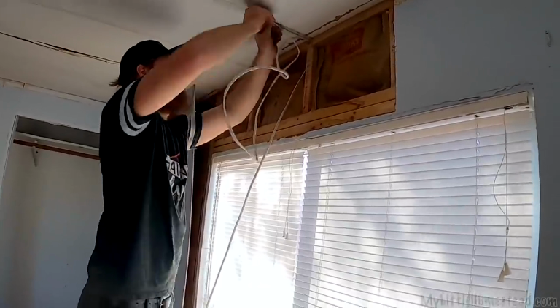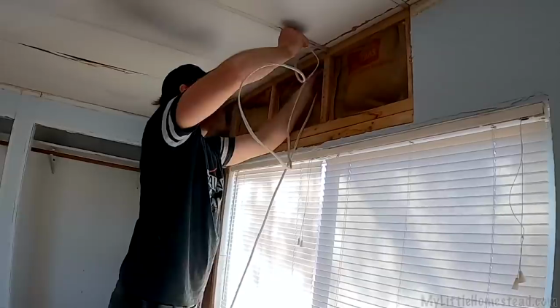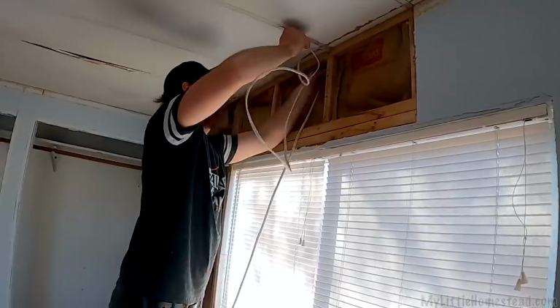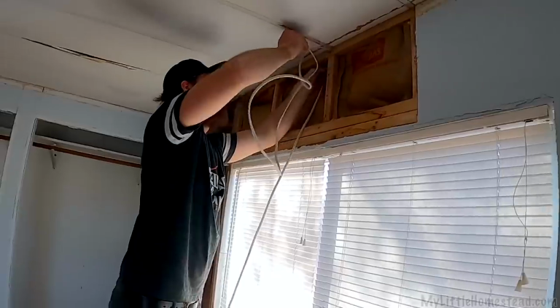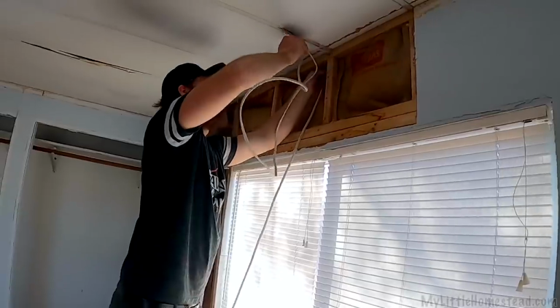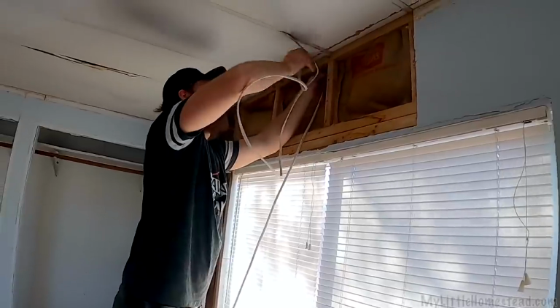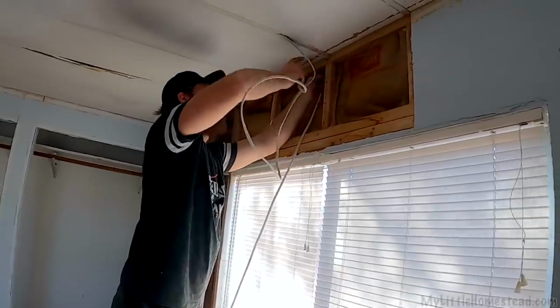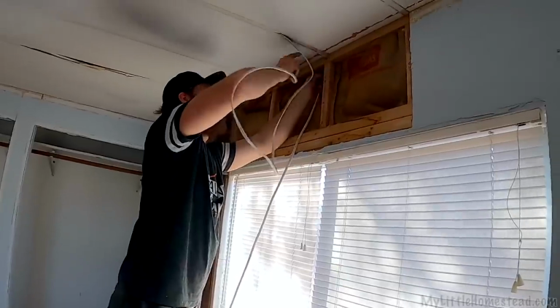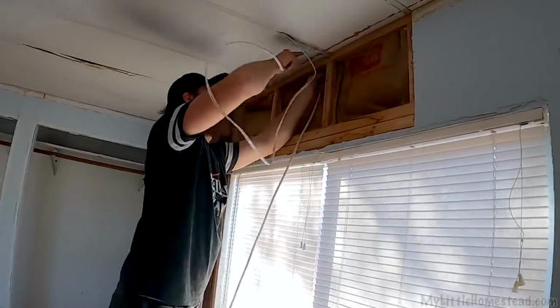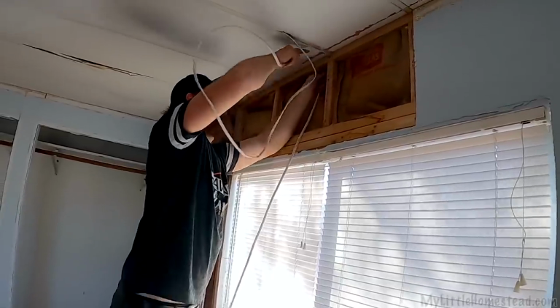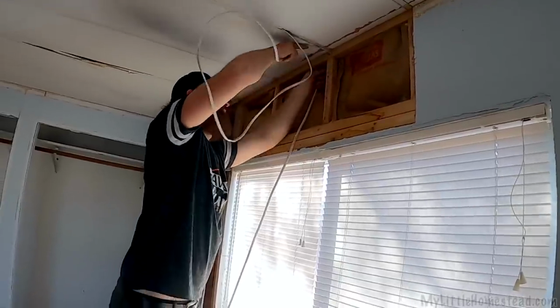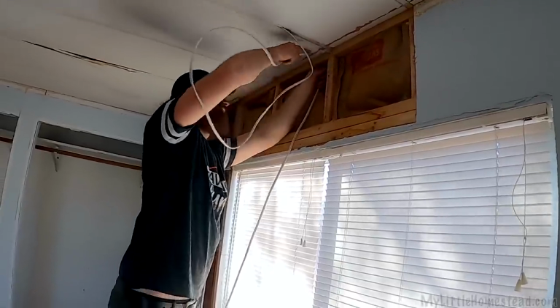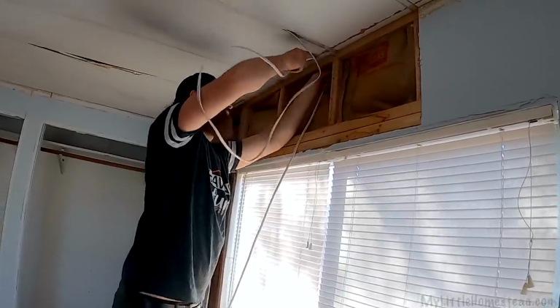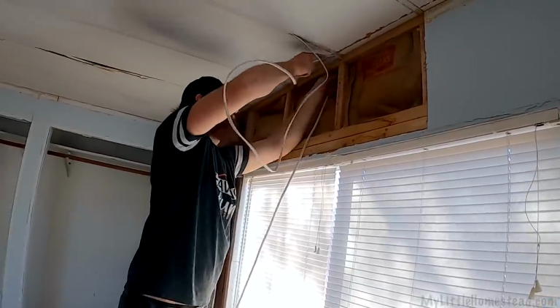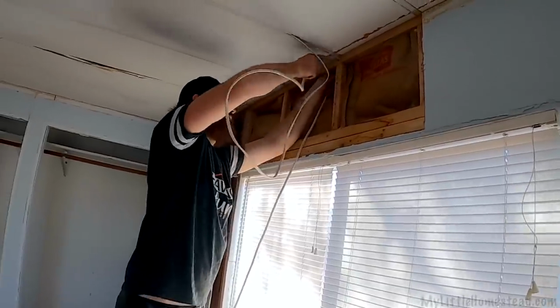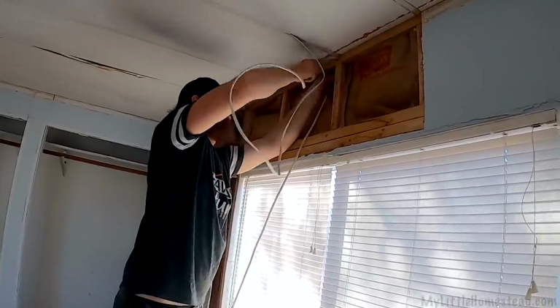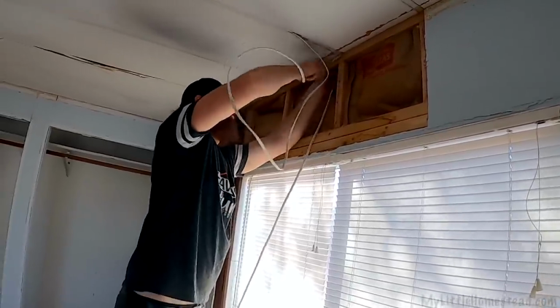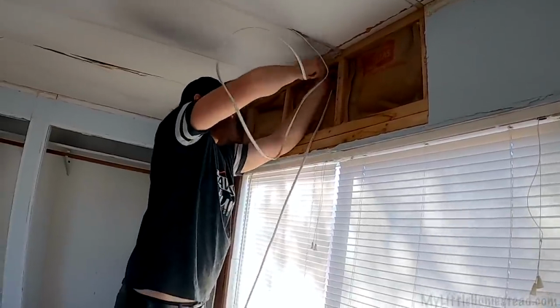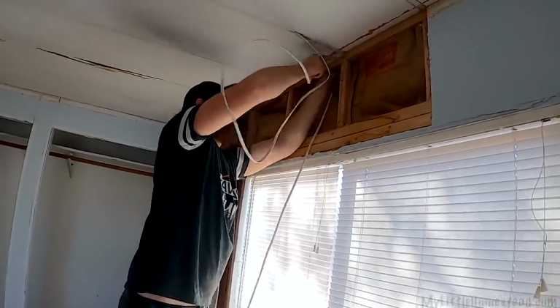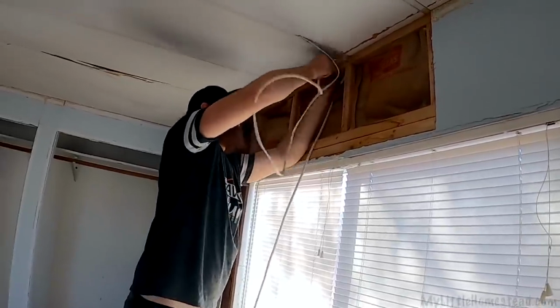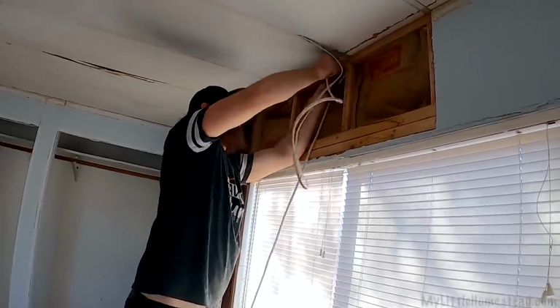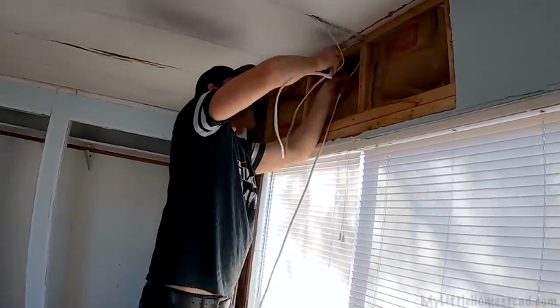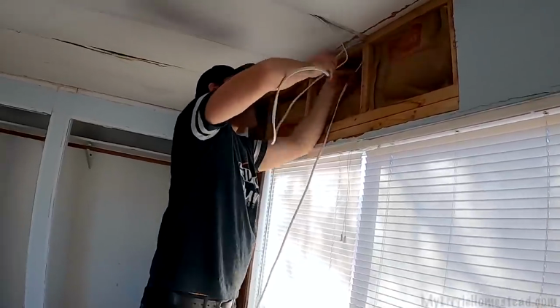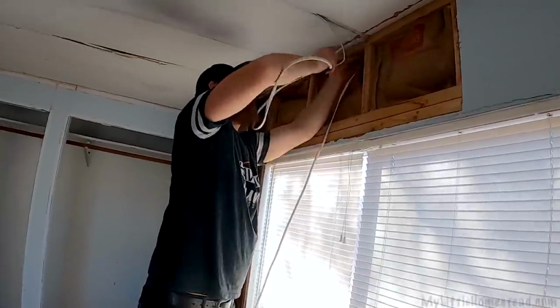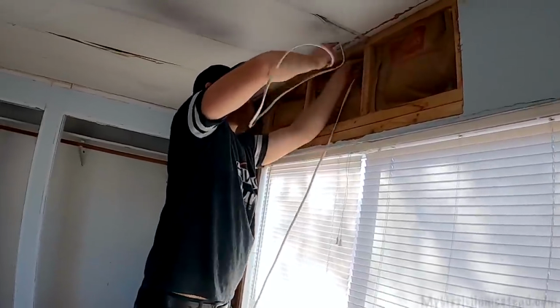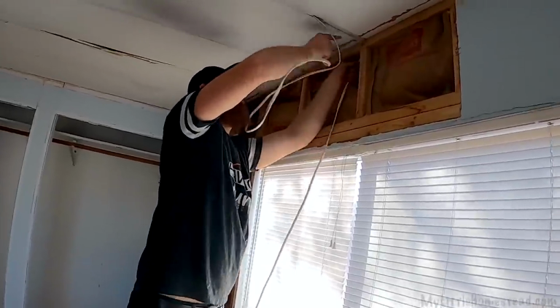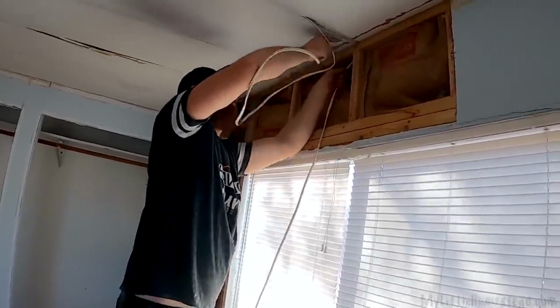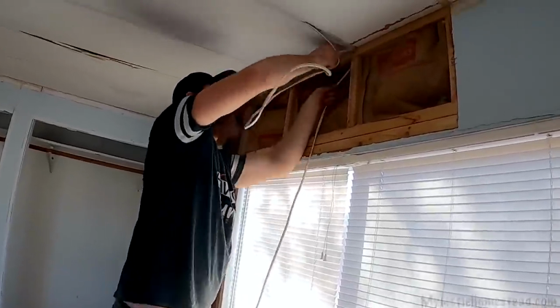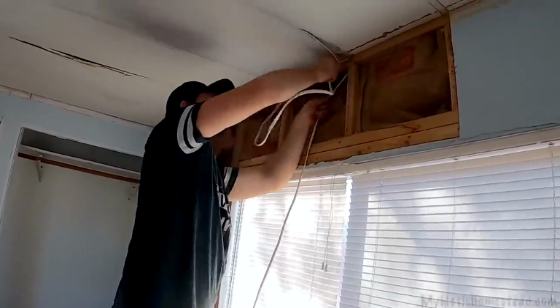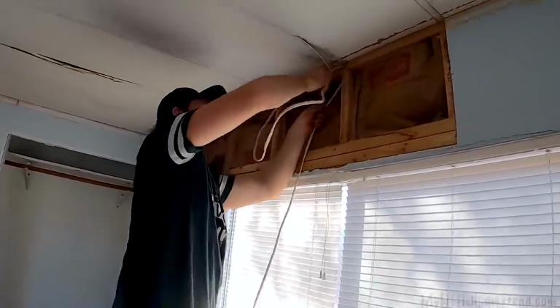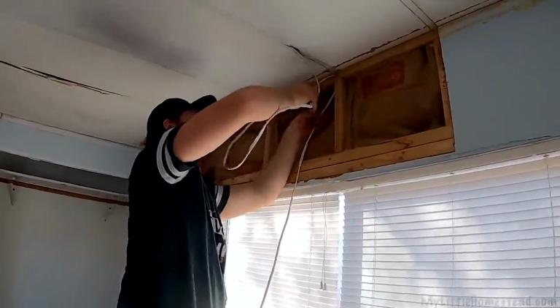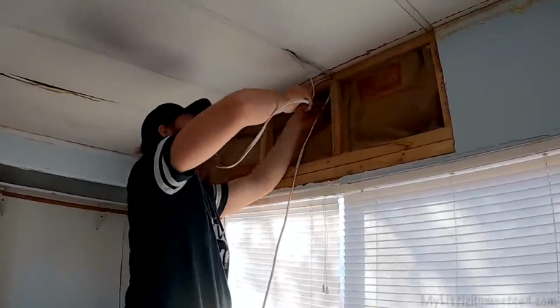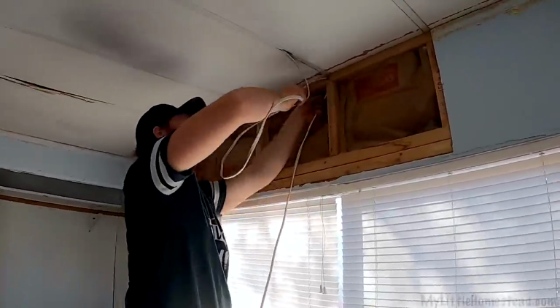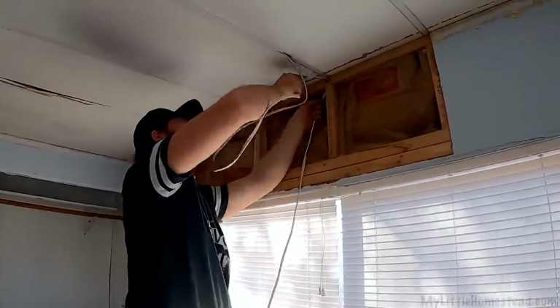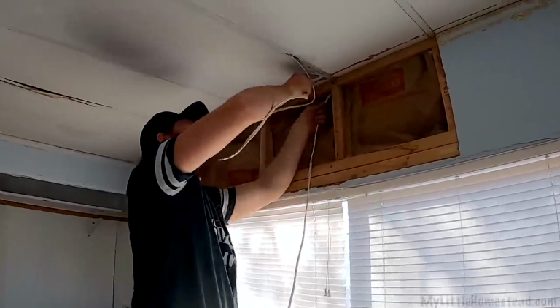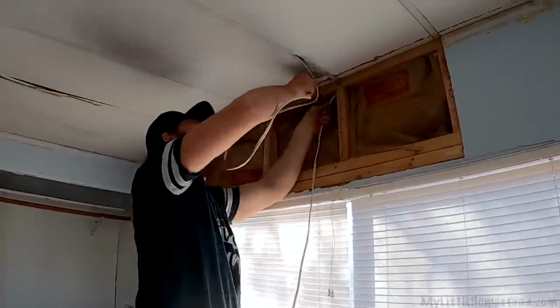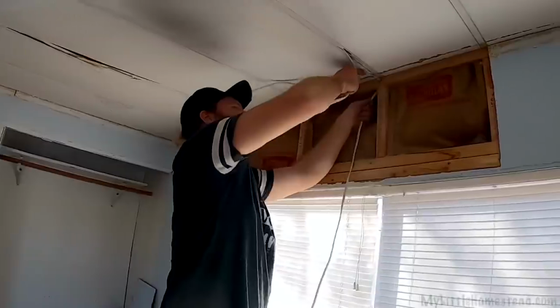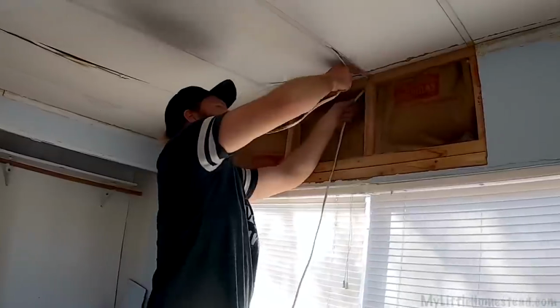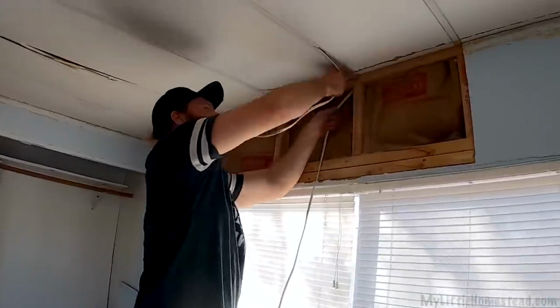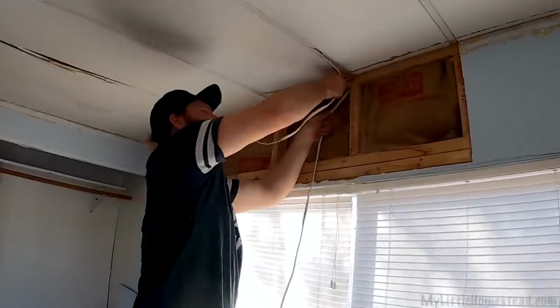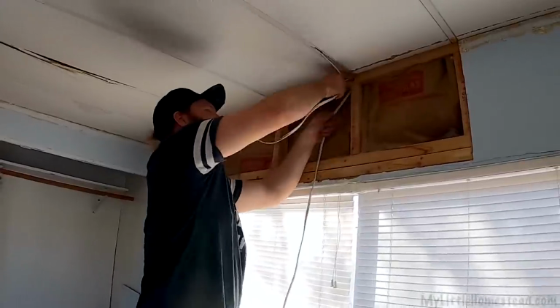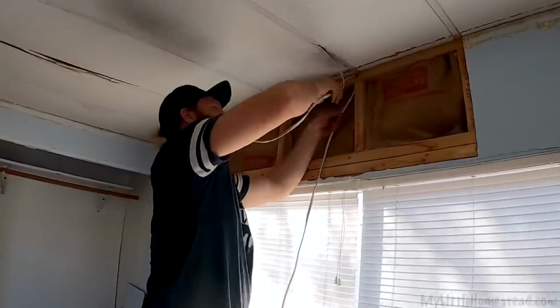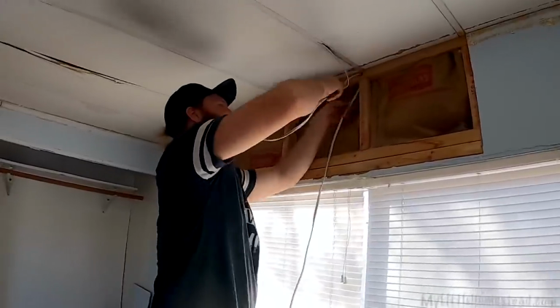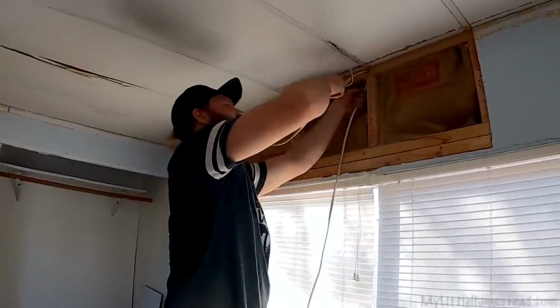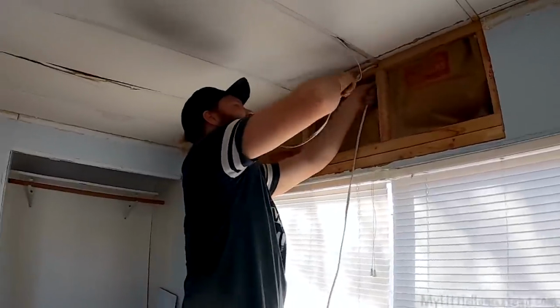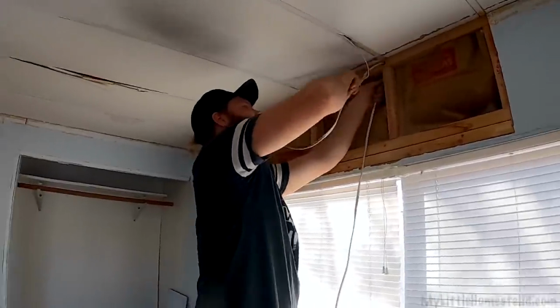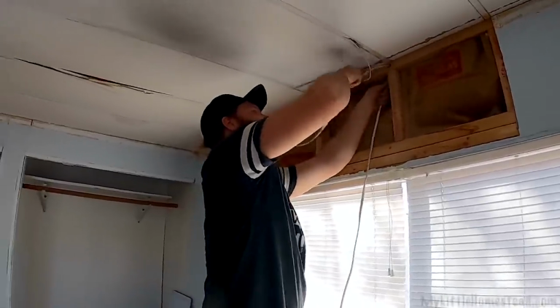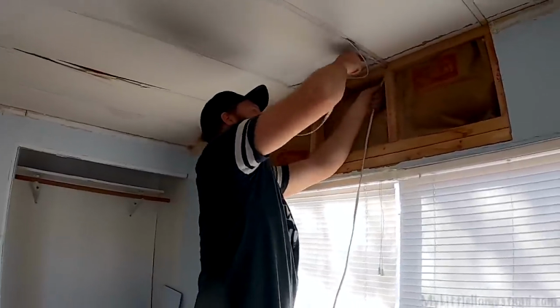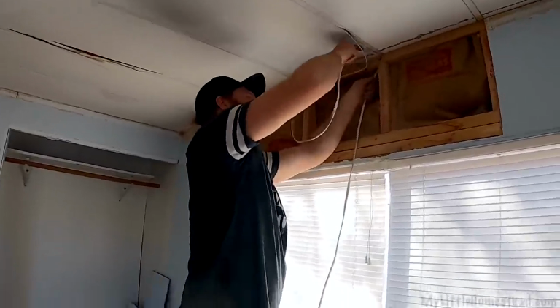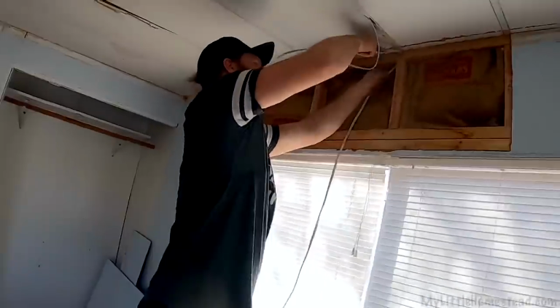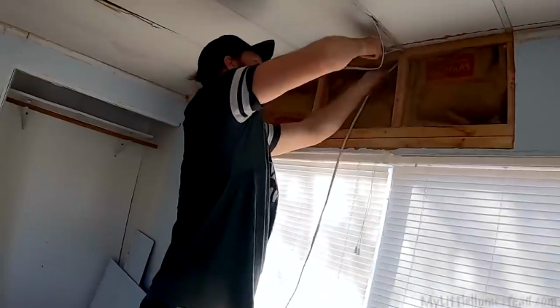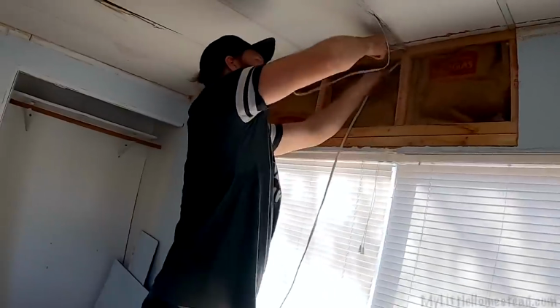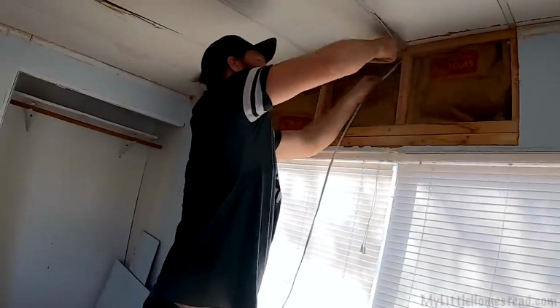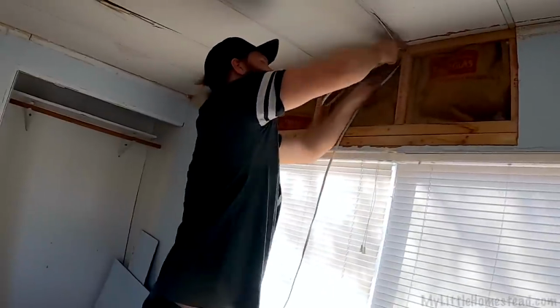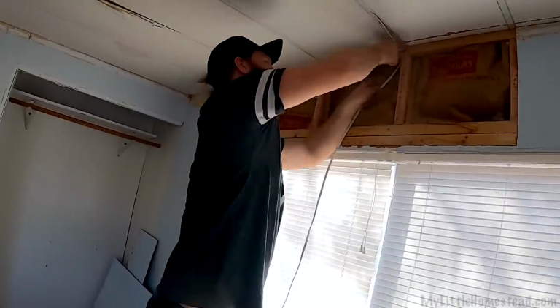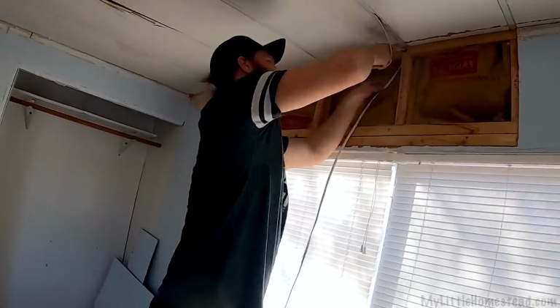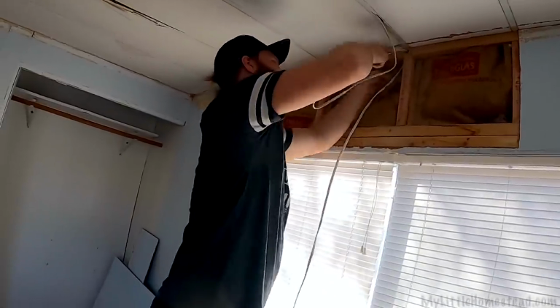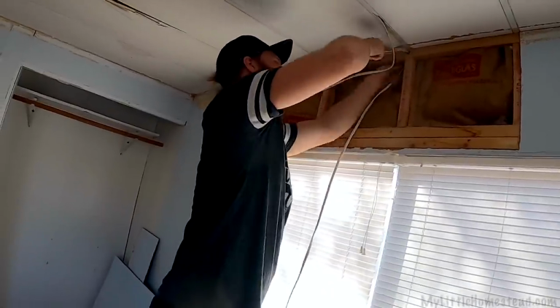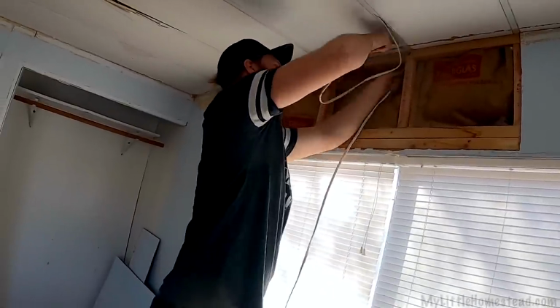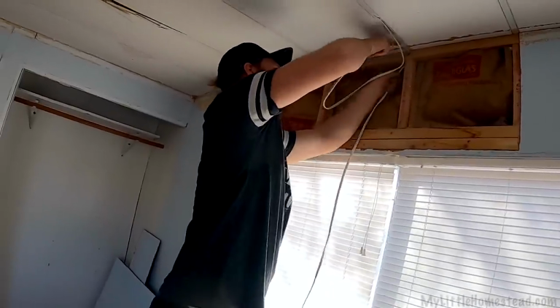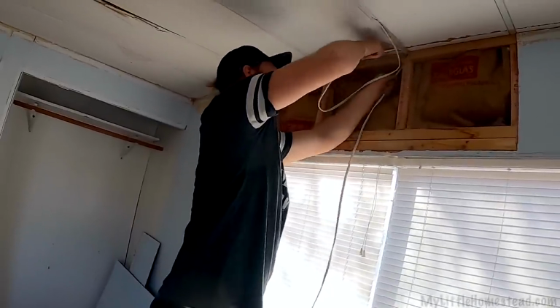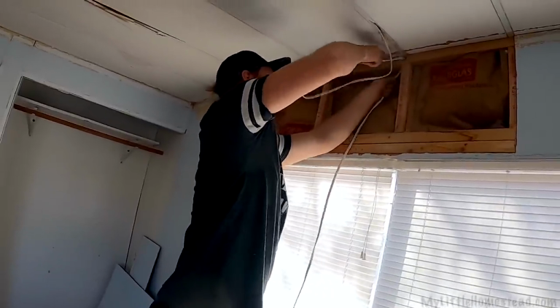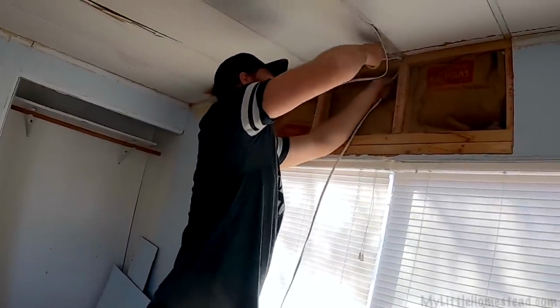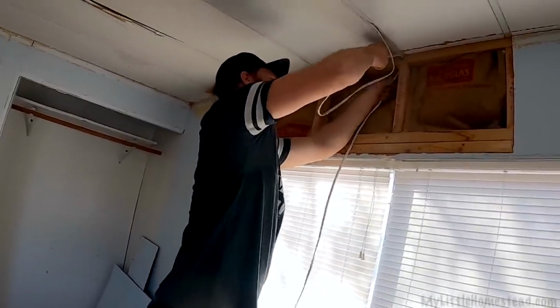This stuff is like so brittle. I guess that's what 50 years will do to you. A new ceiling will happen eventually.